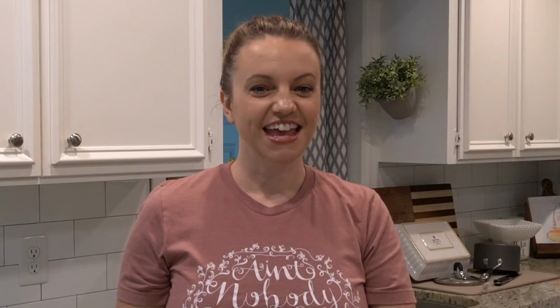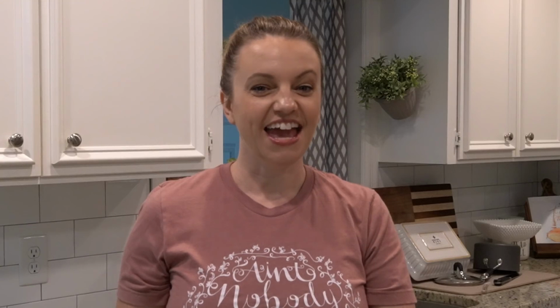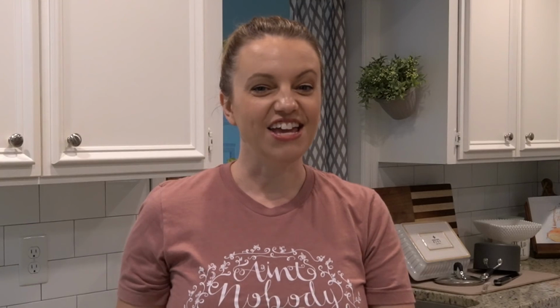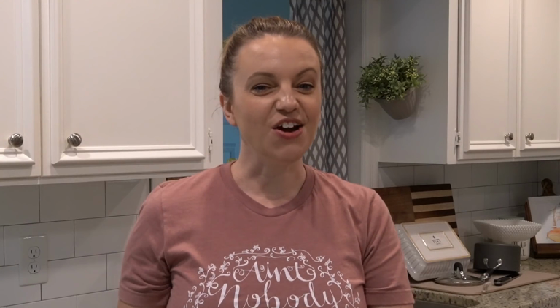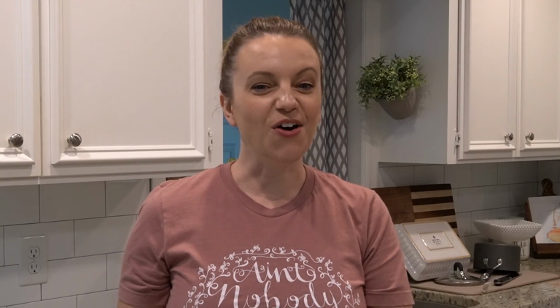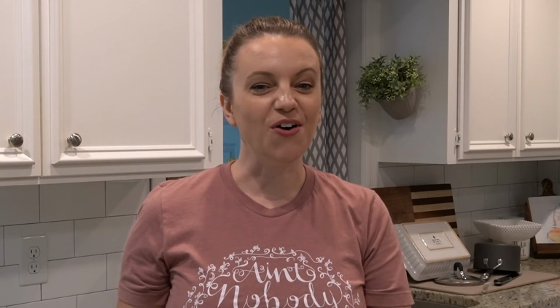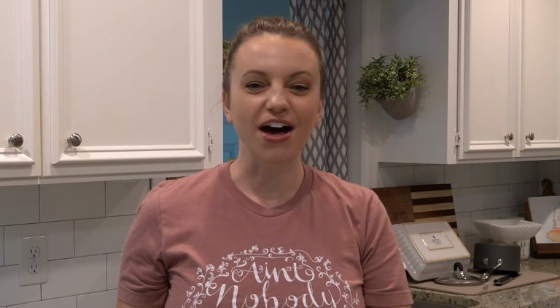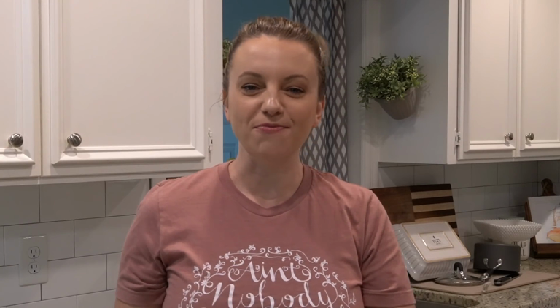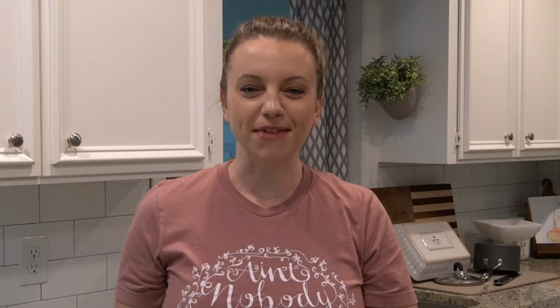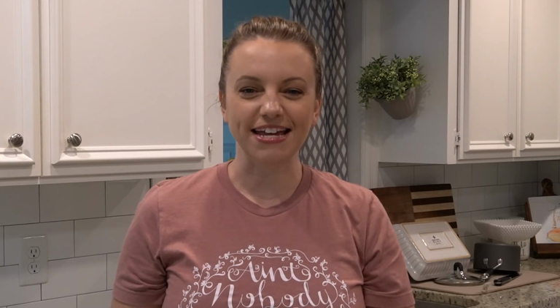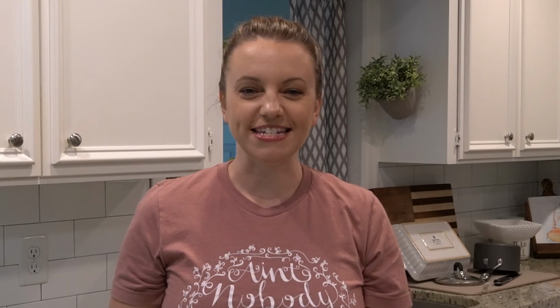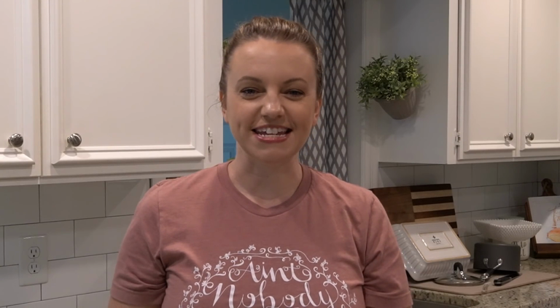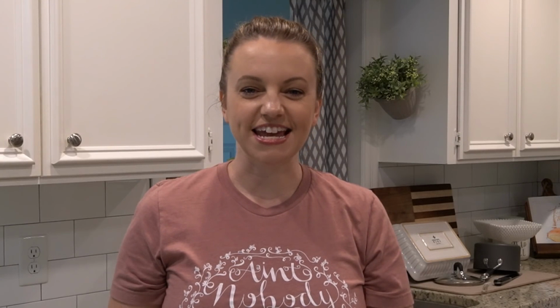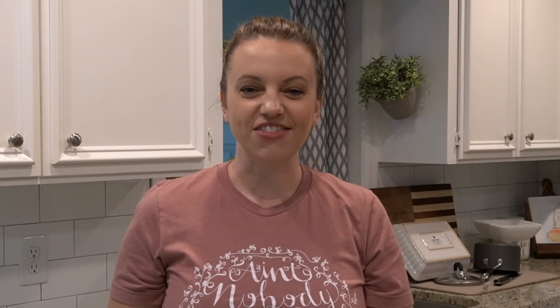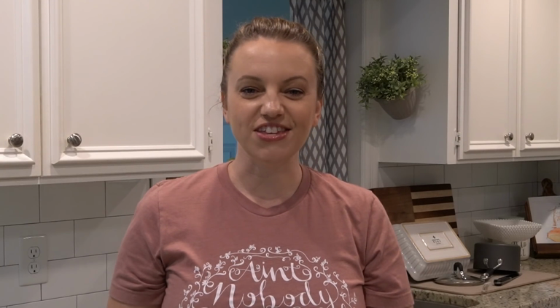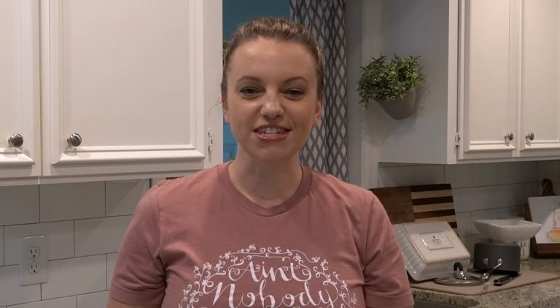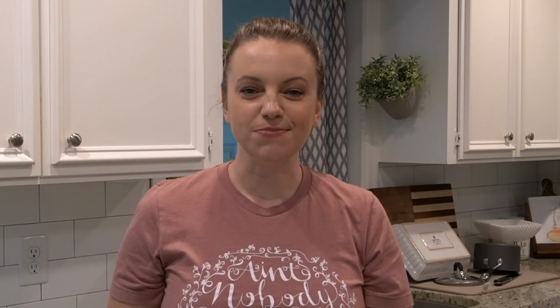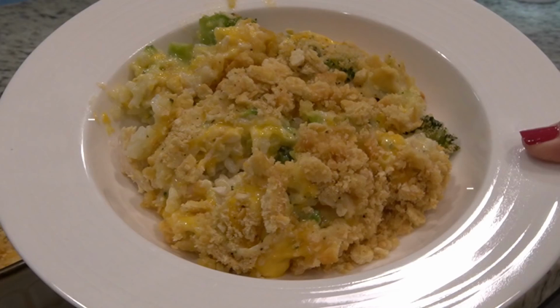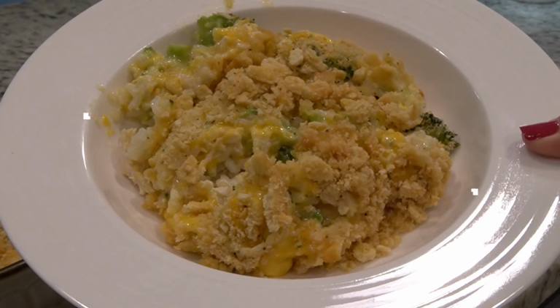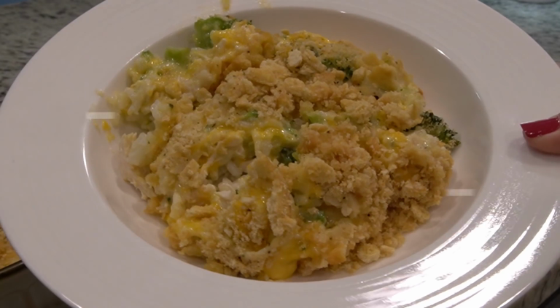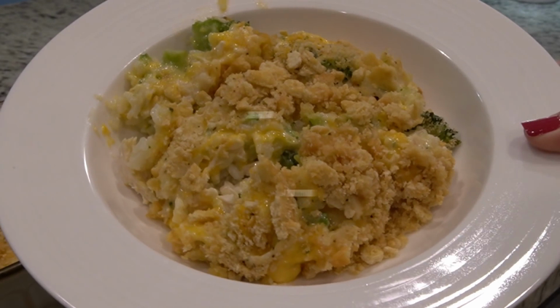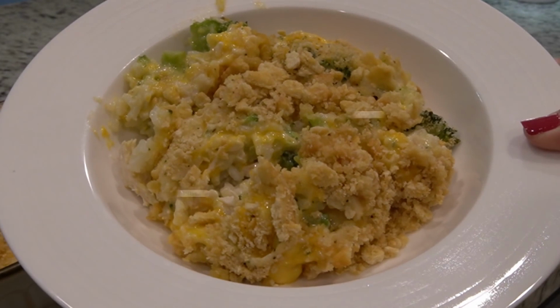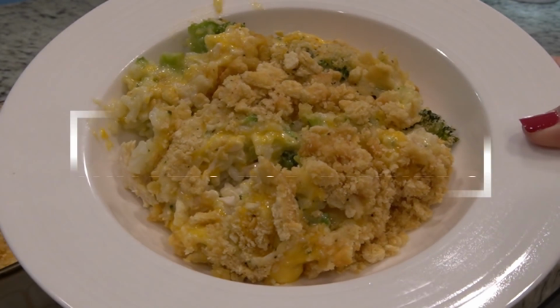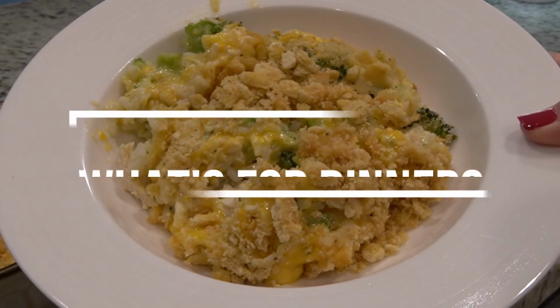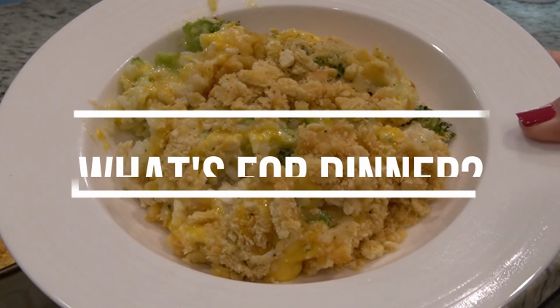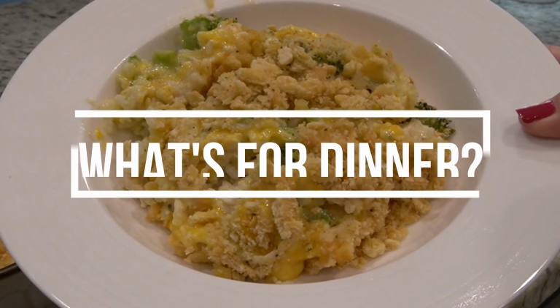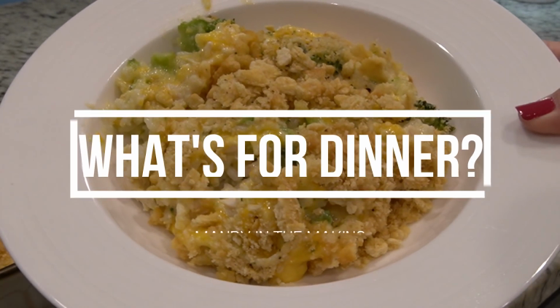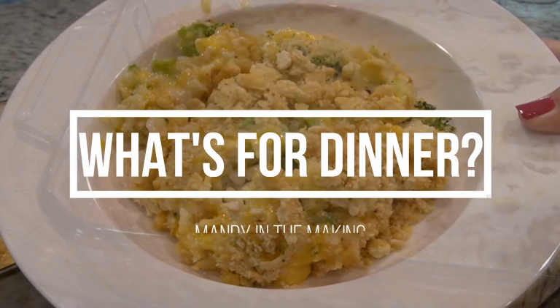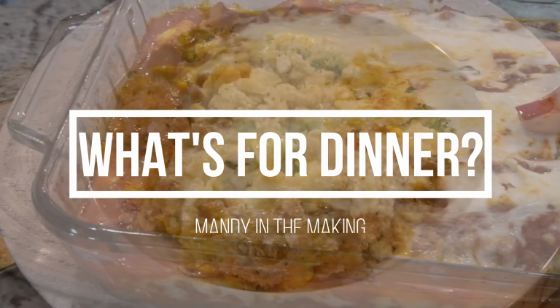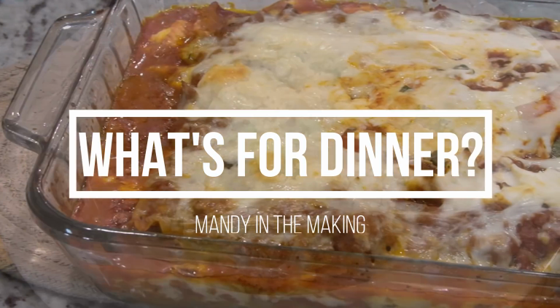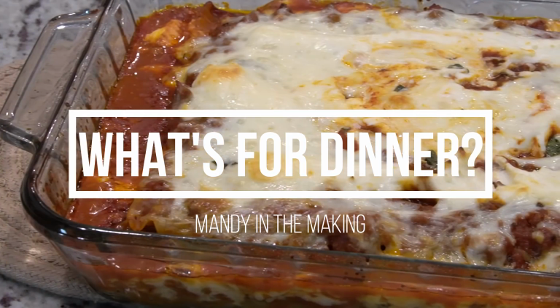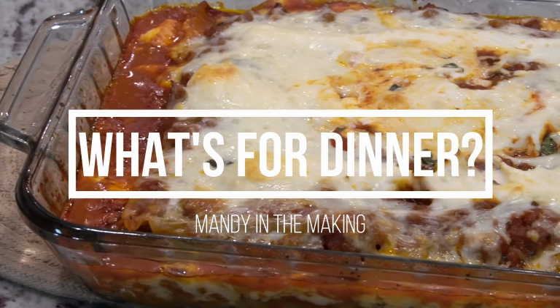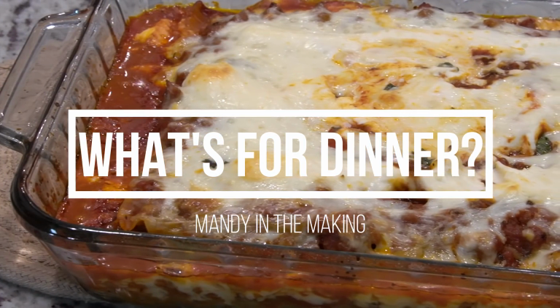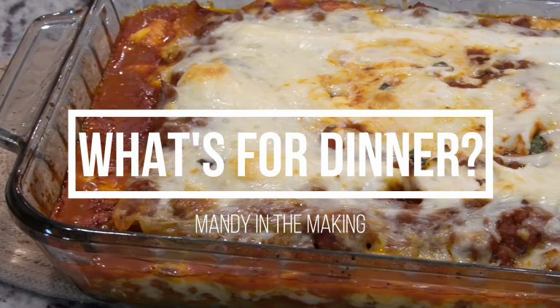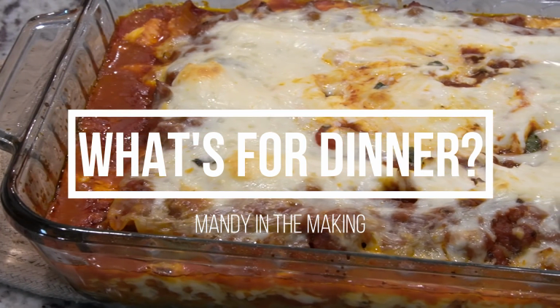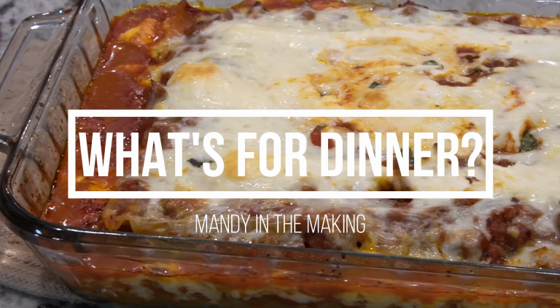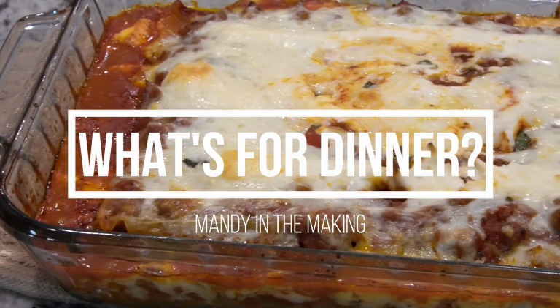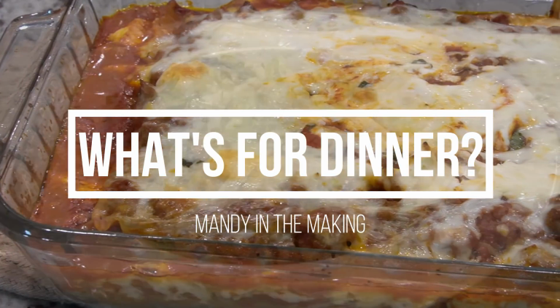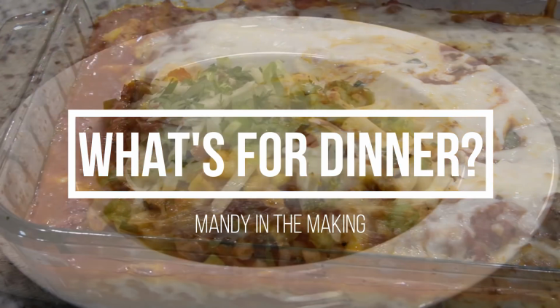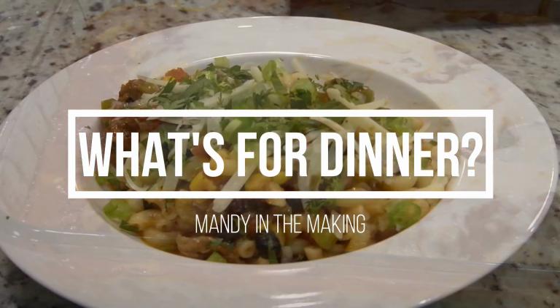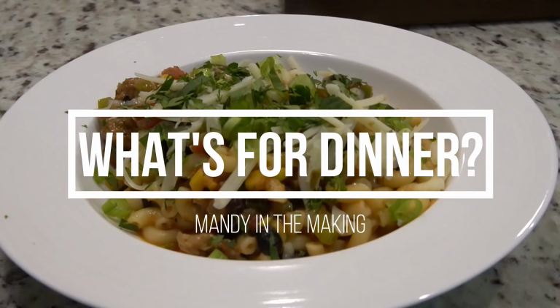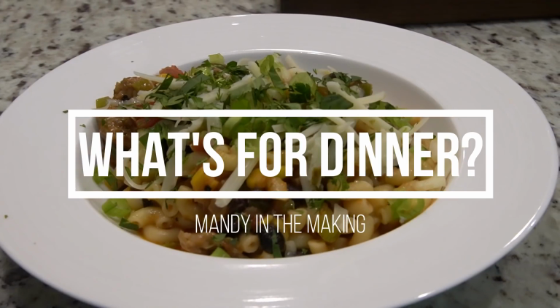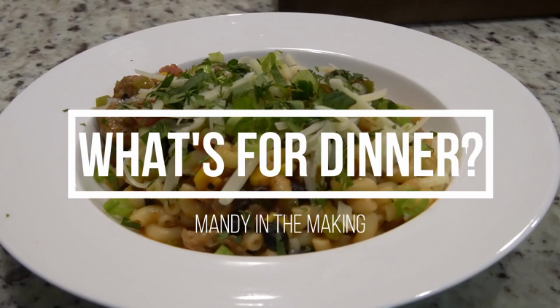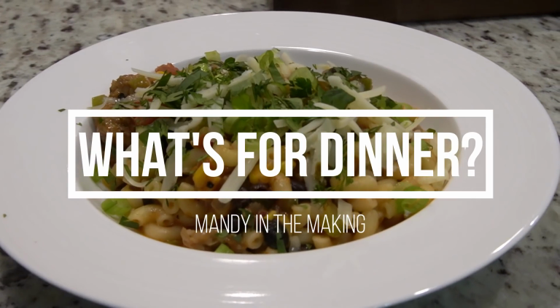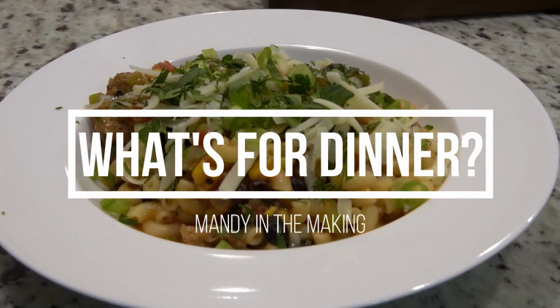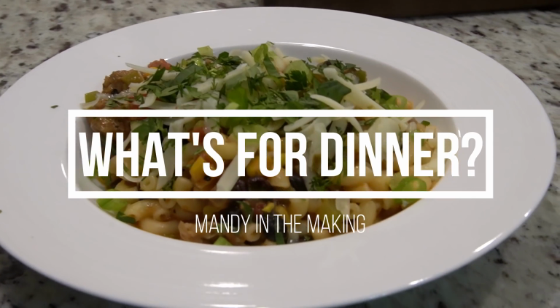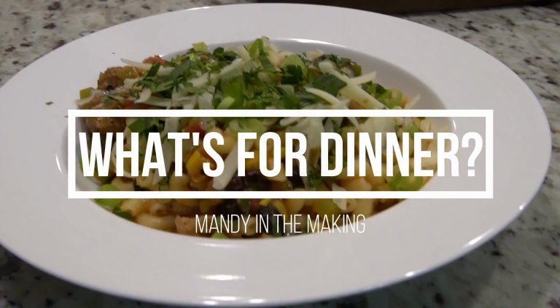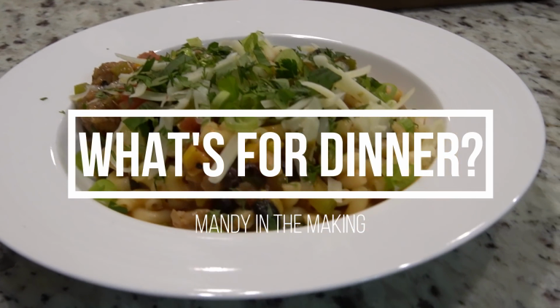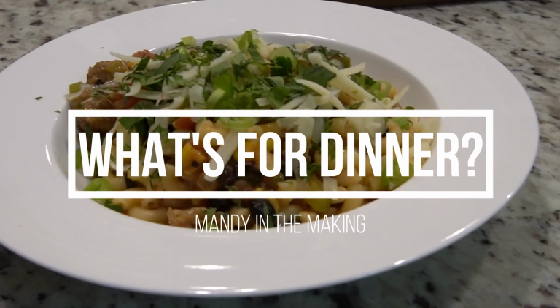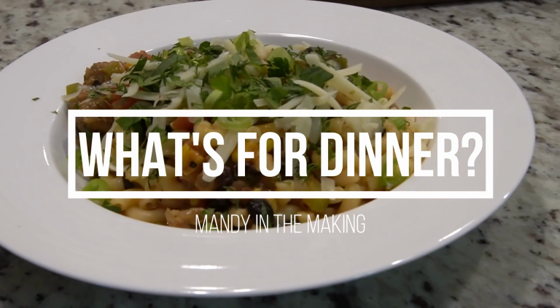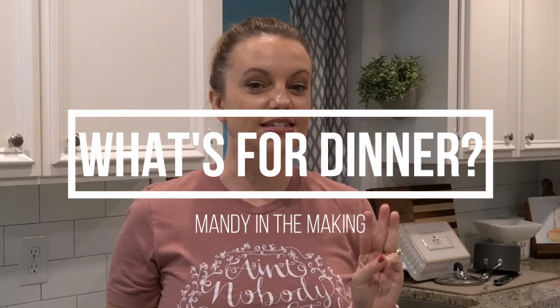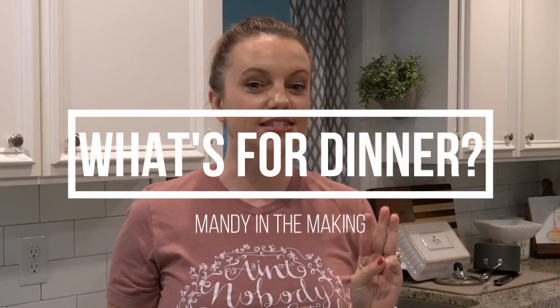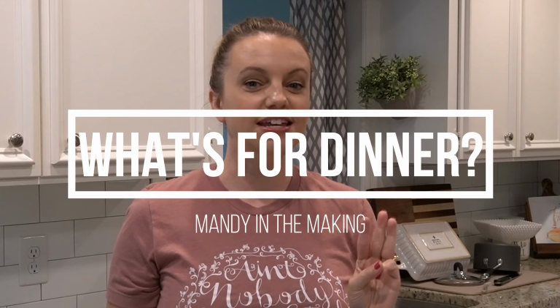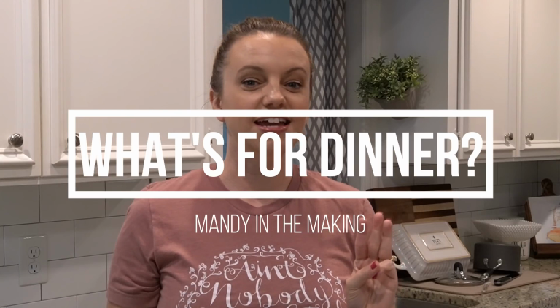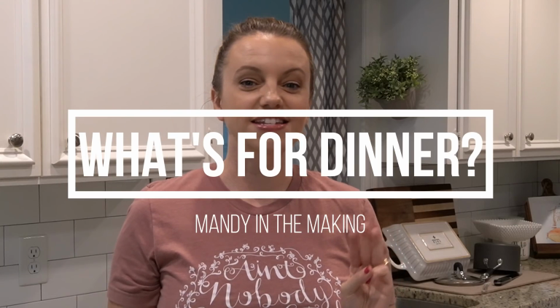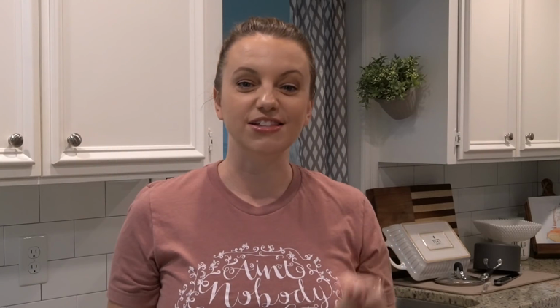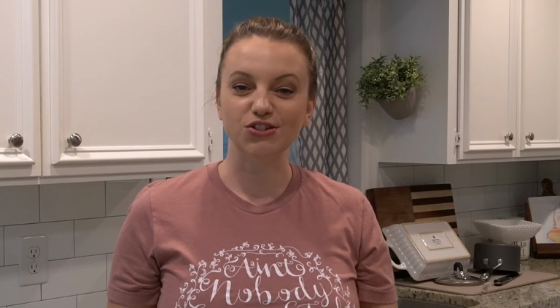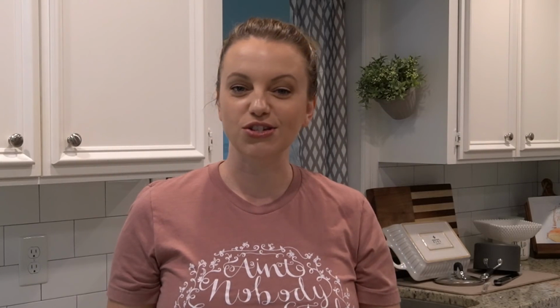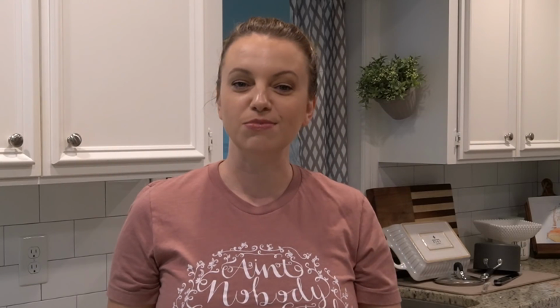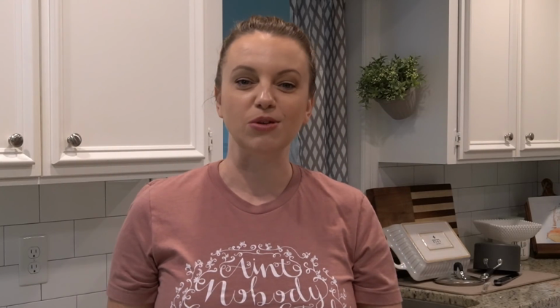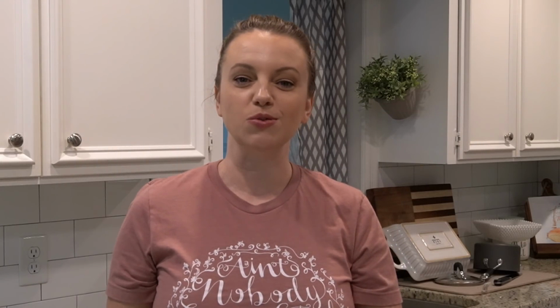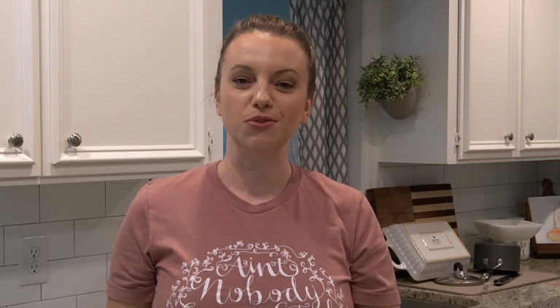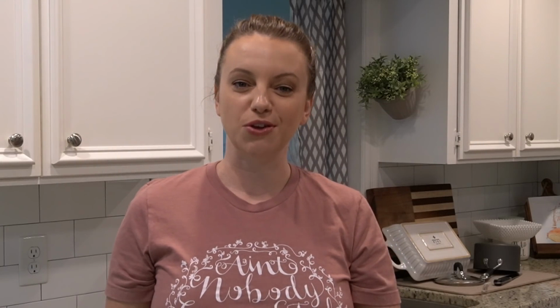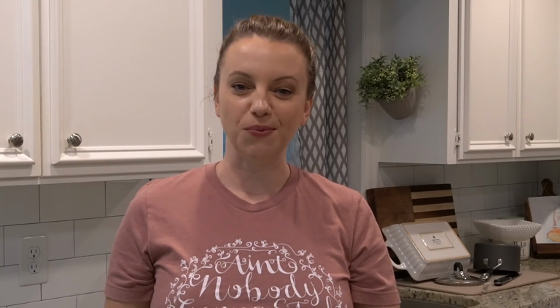Hey y'all, I'm Mandi and this is Mandi in the Making. Welcome back to another What's for Dinner where I'm going to share three easy and delicious meals with you.